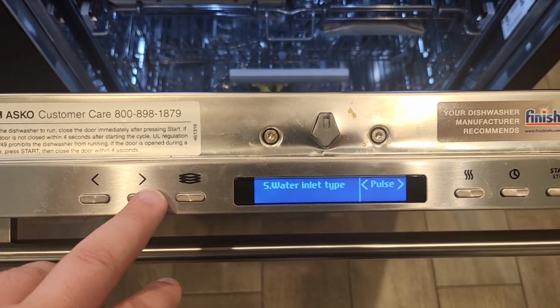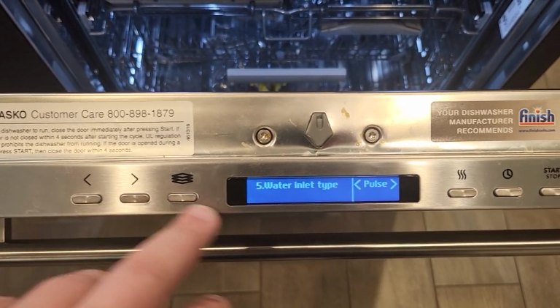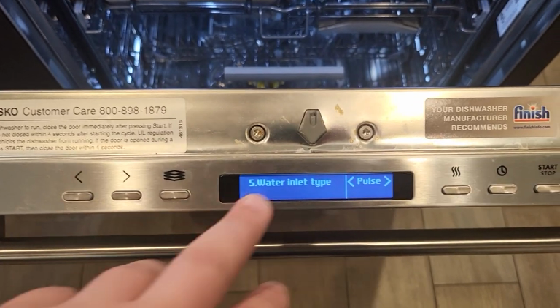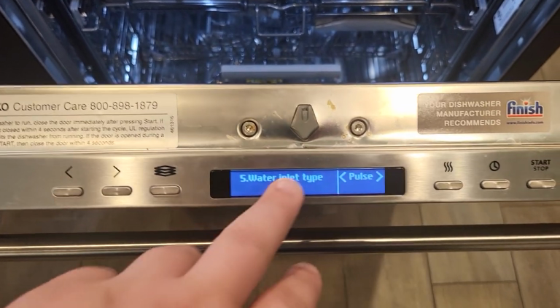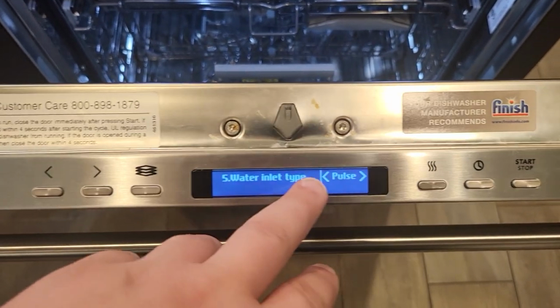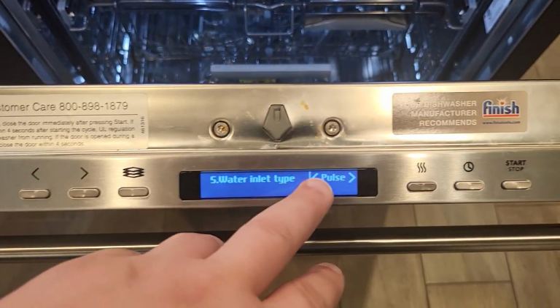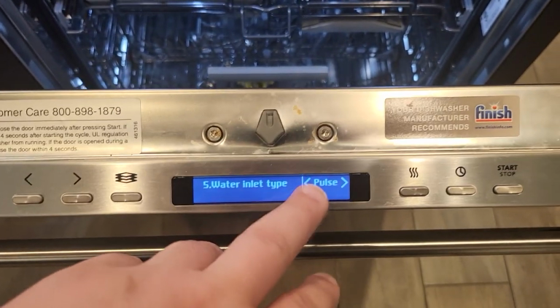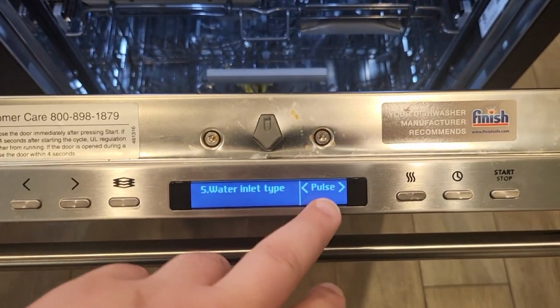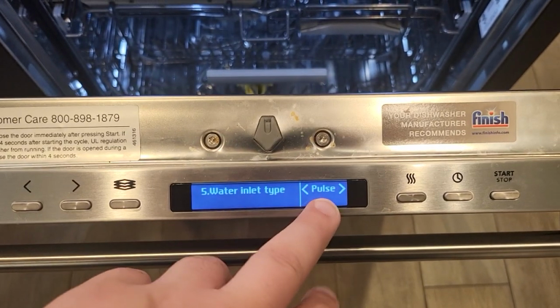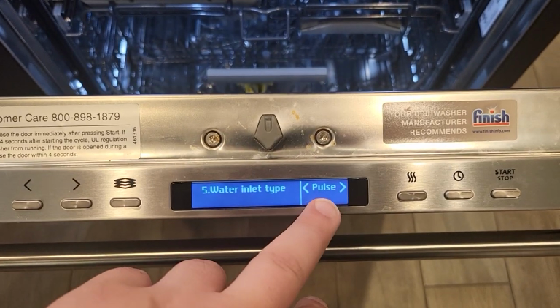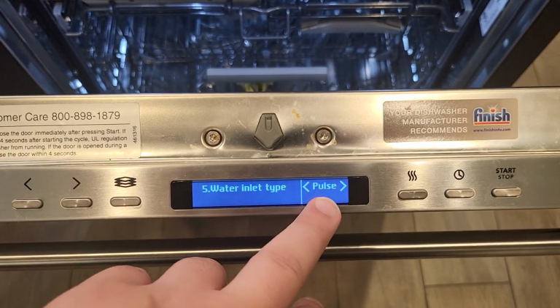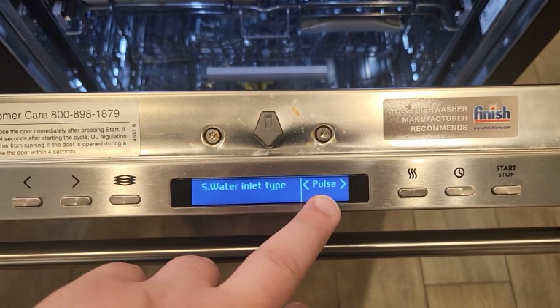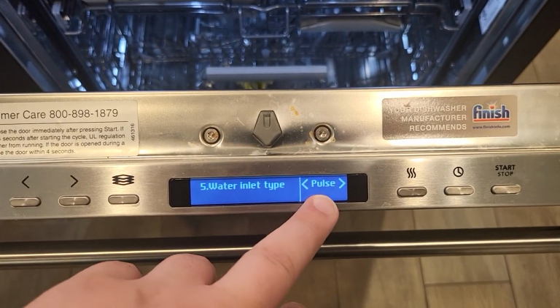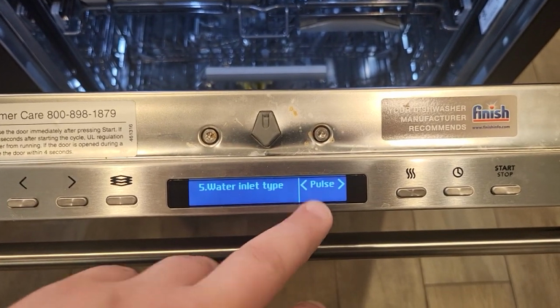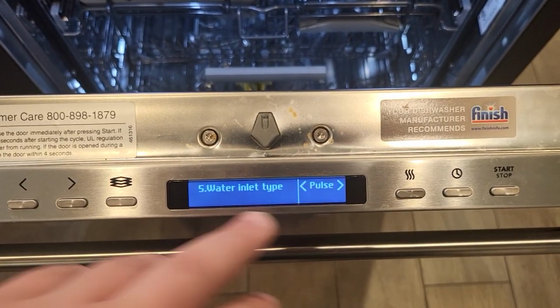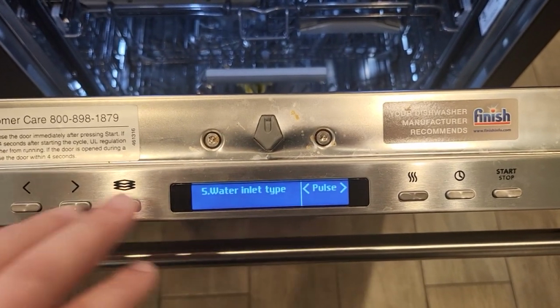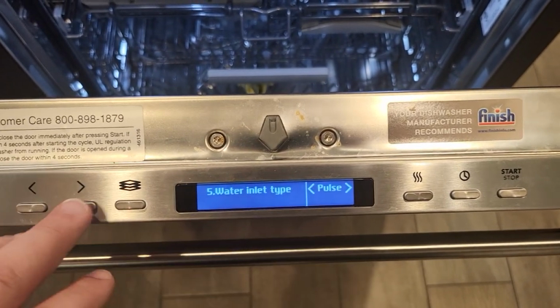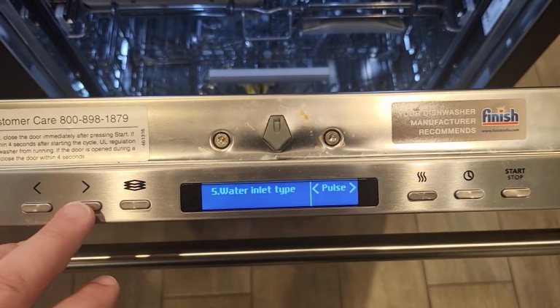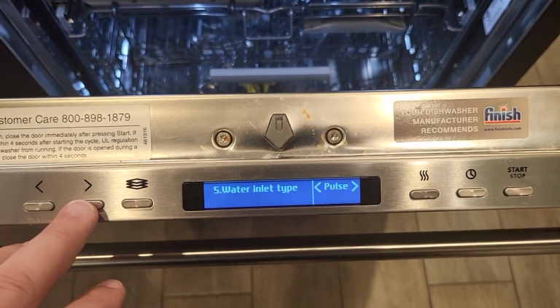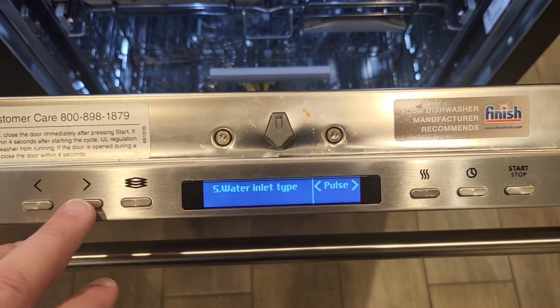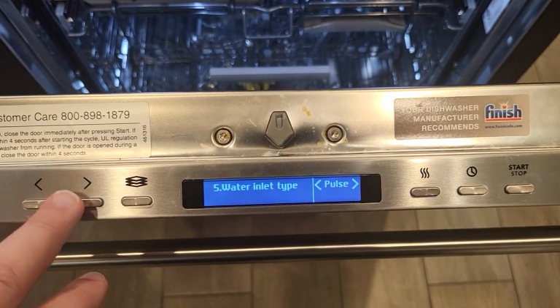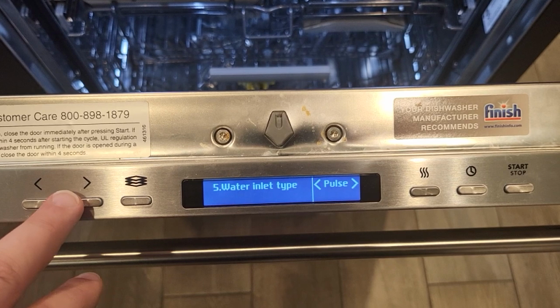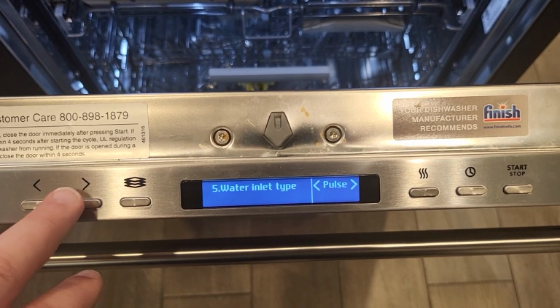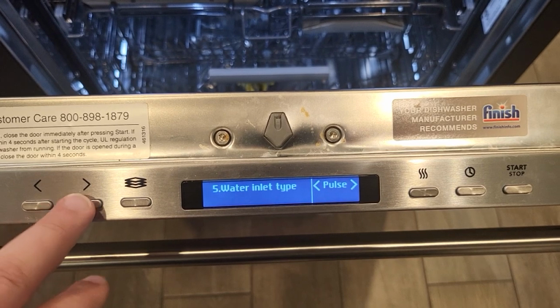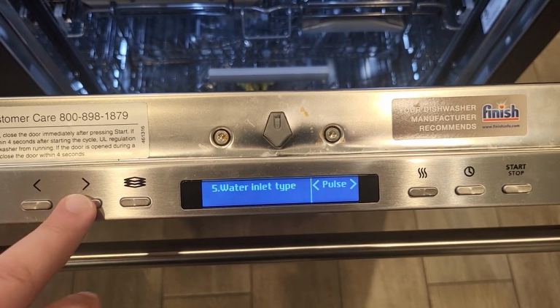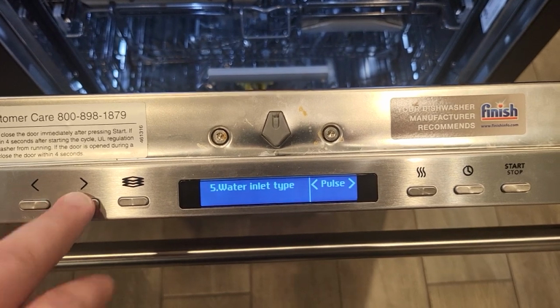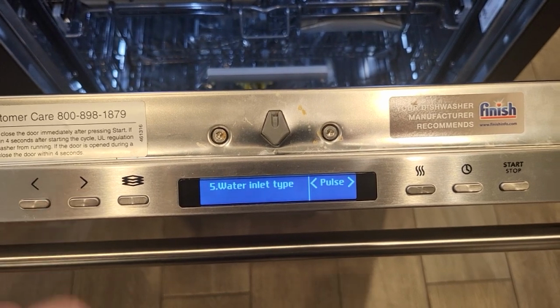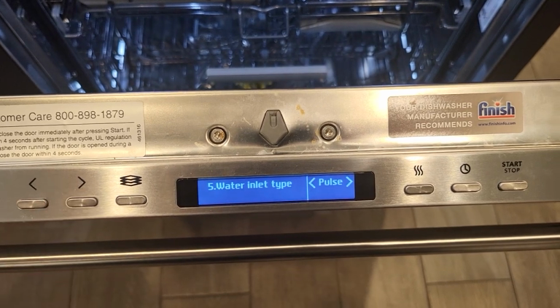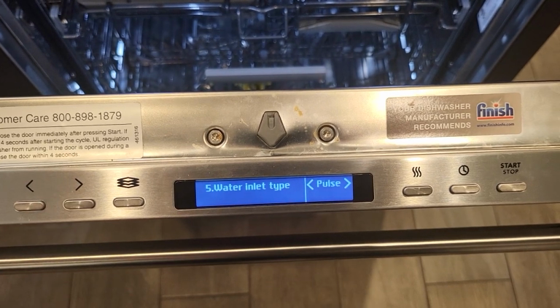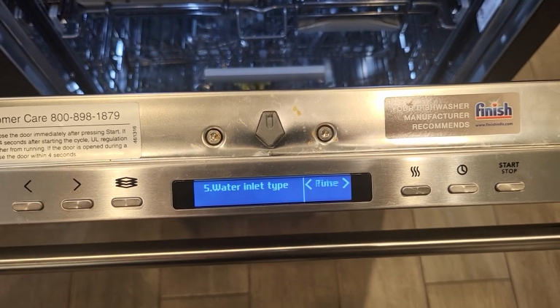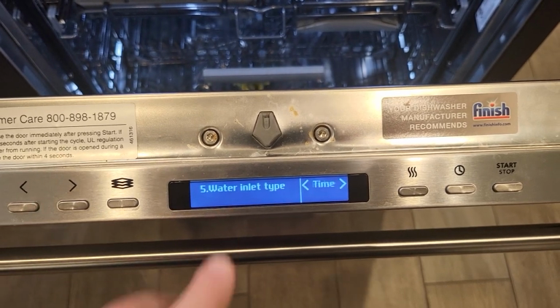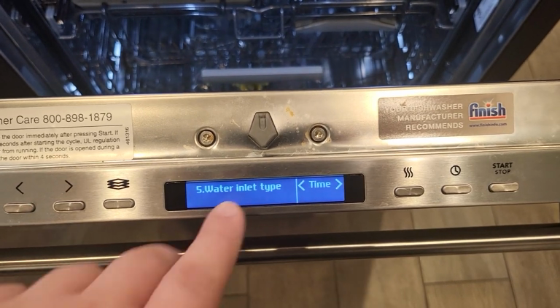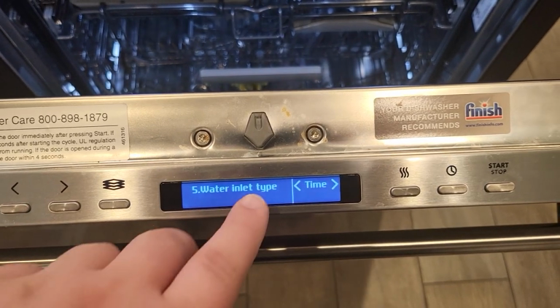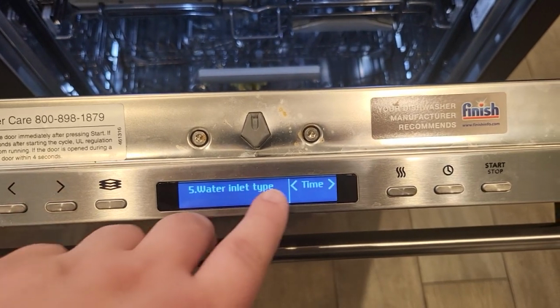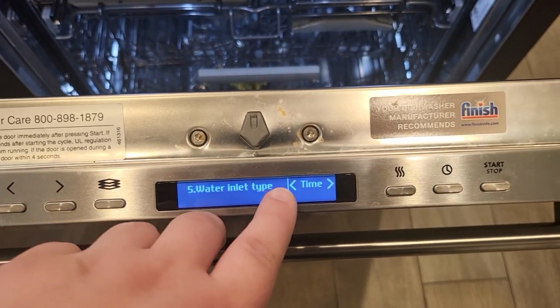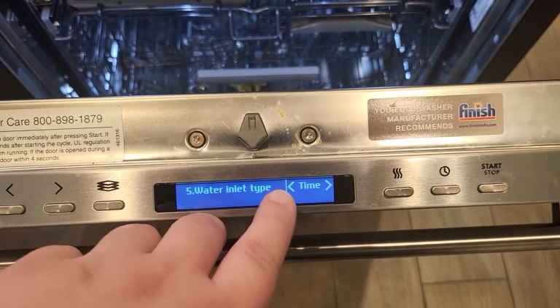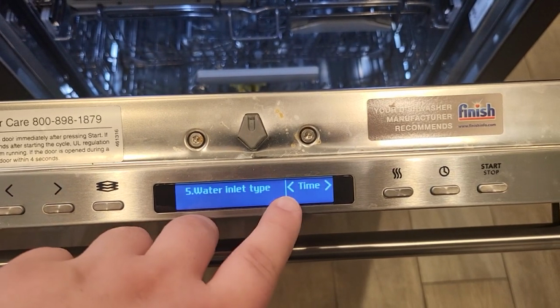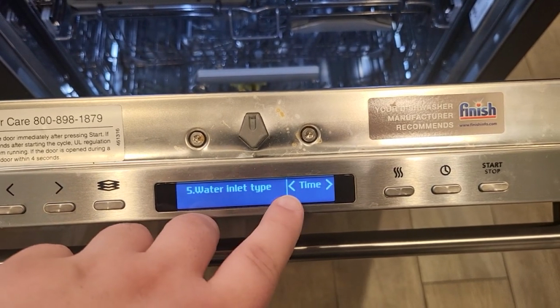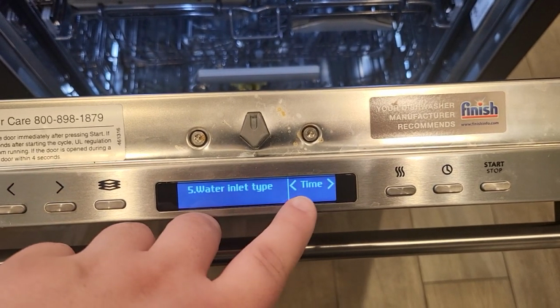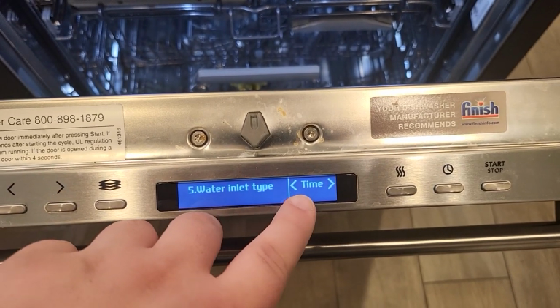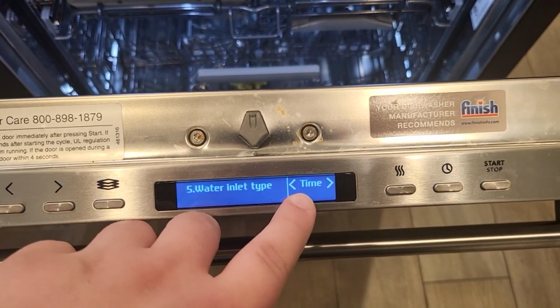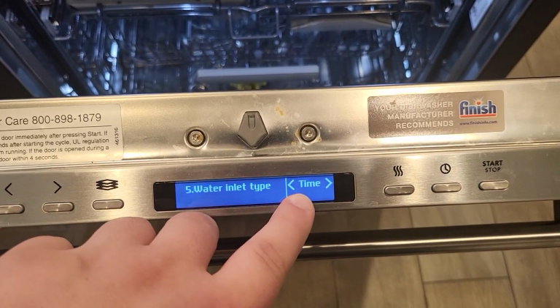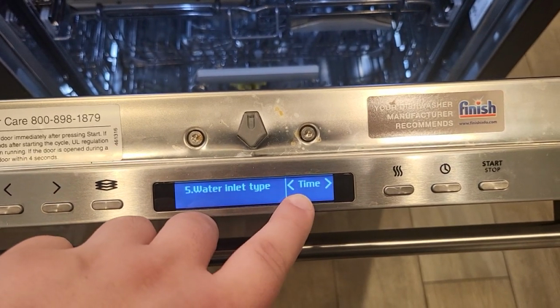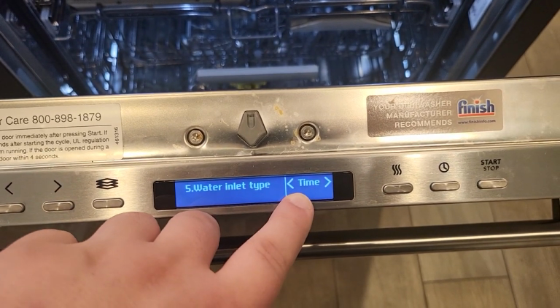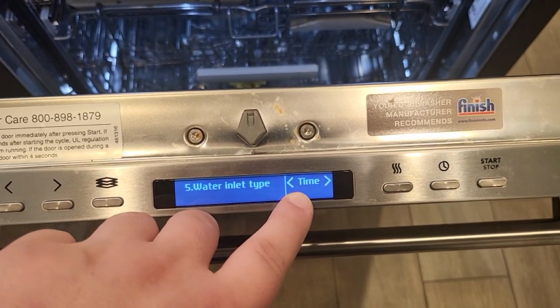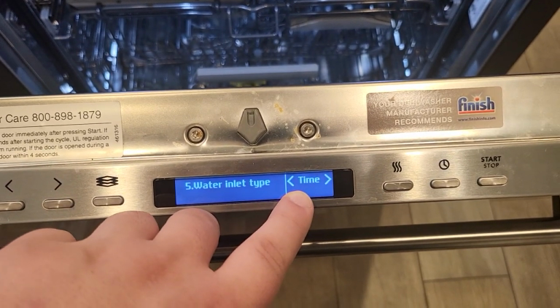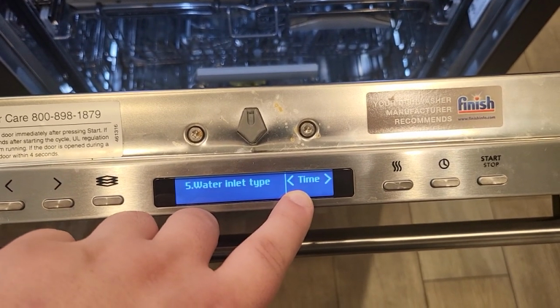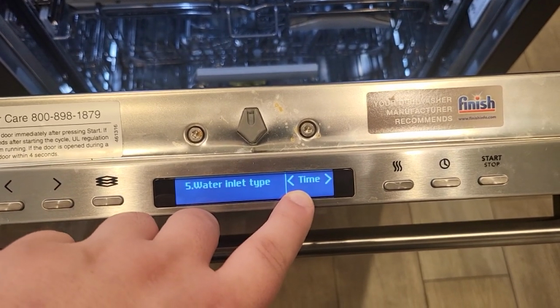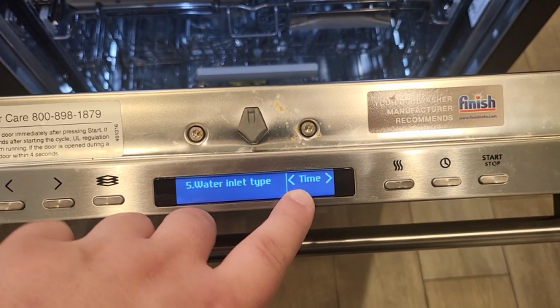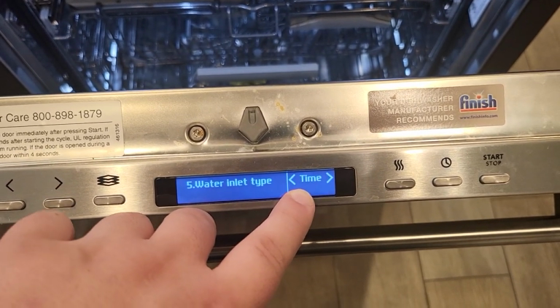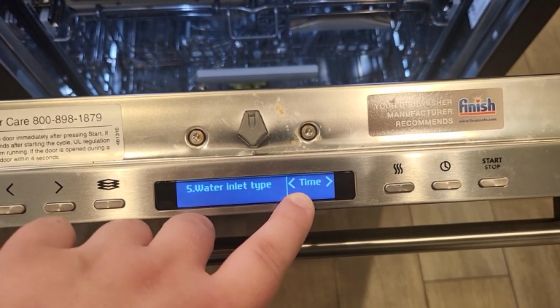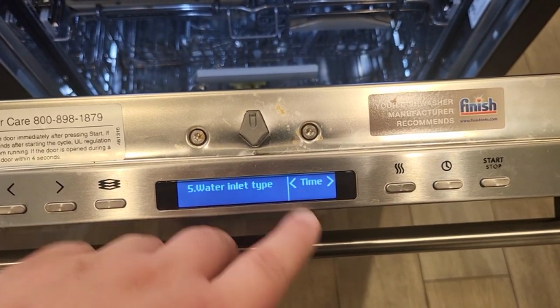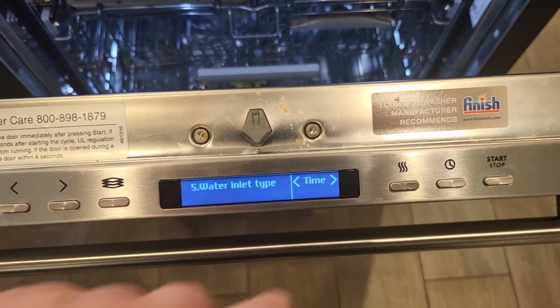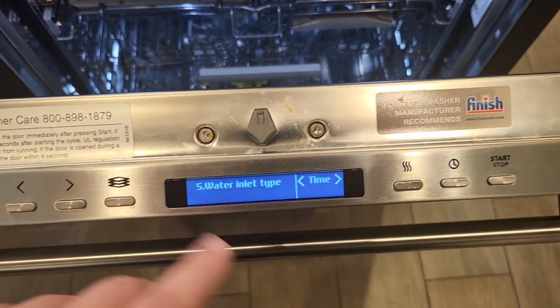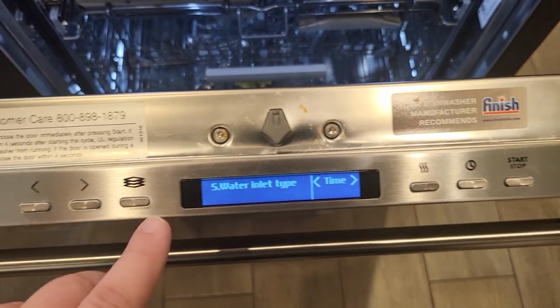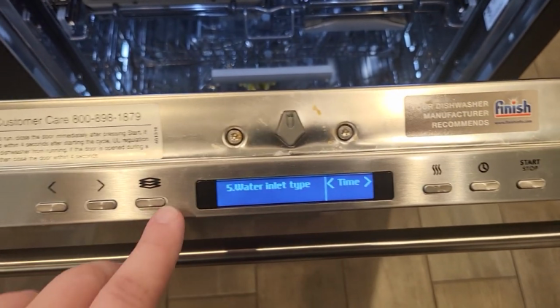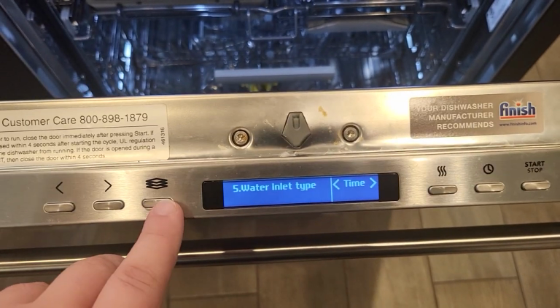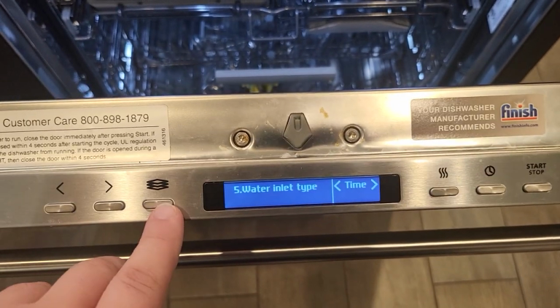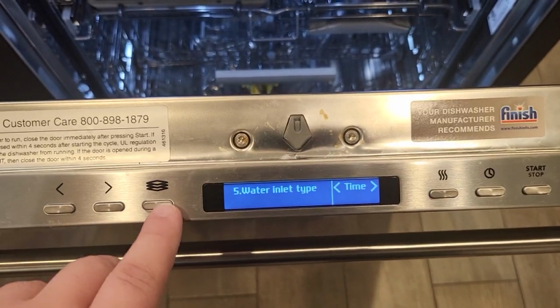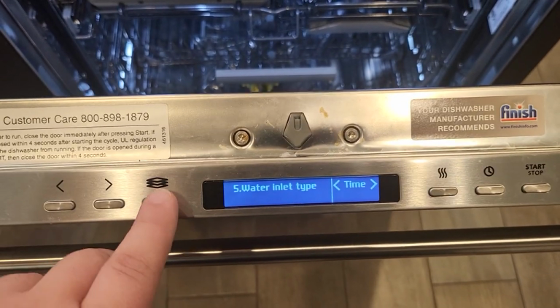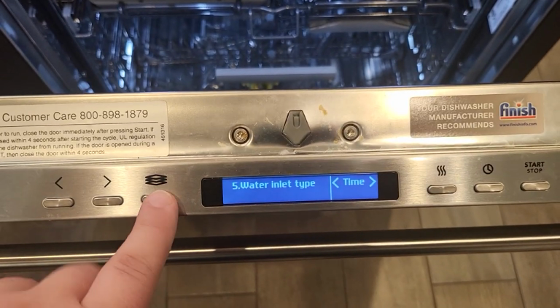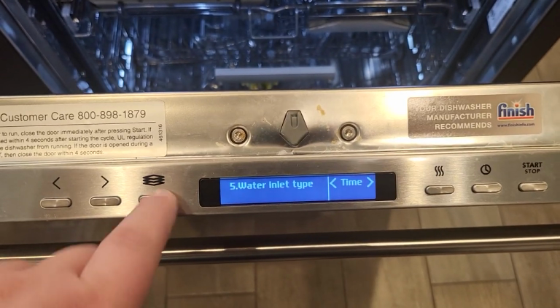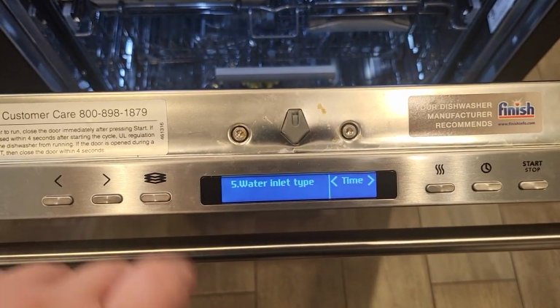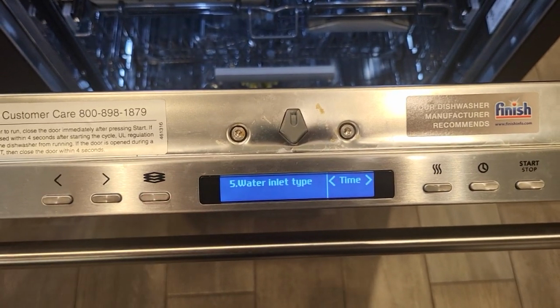You'll see the arrows move over to pulse. Use your right or left arrow to change this to the time setting and then save.